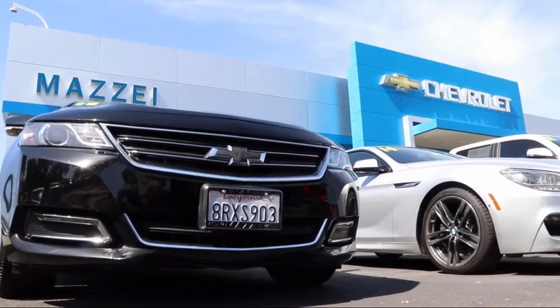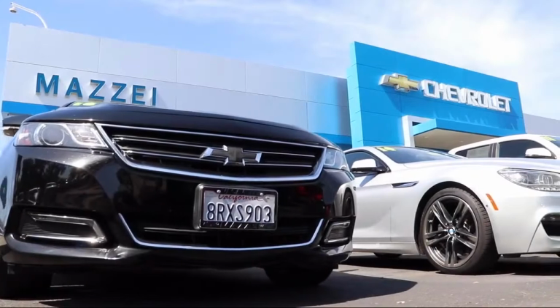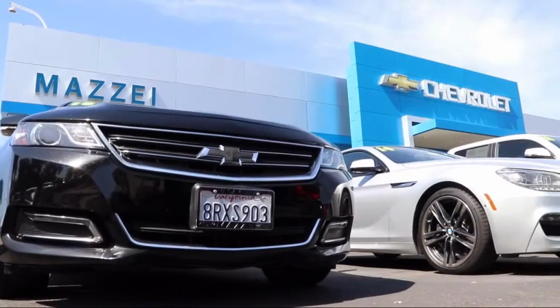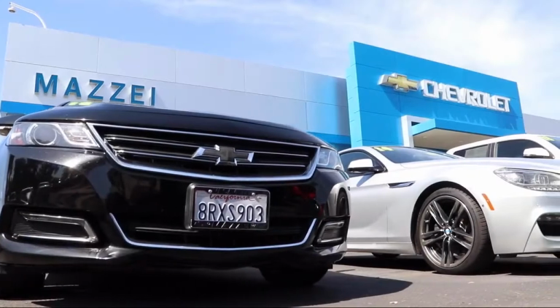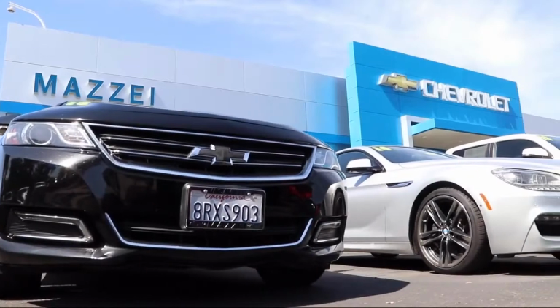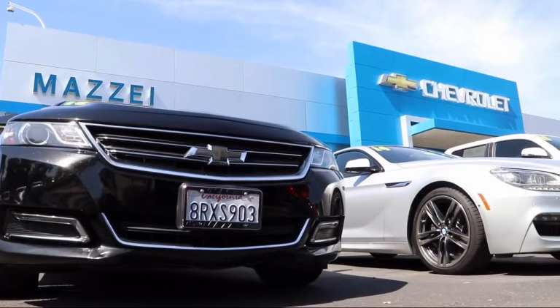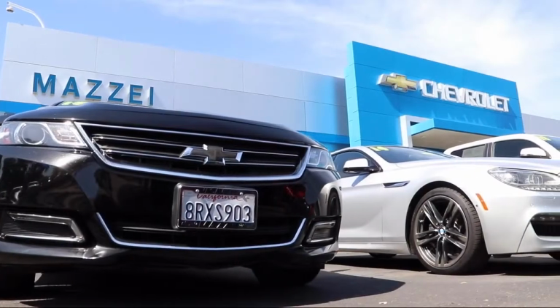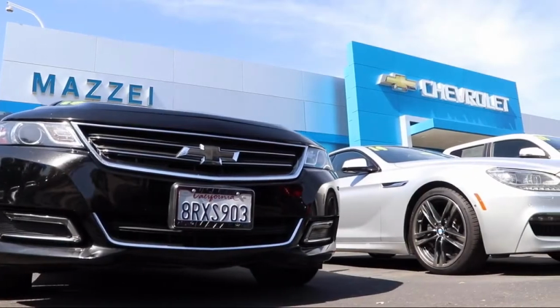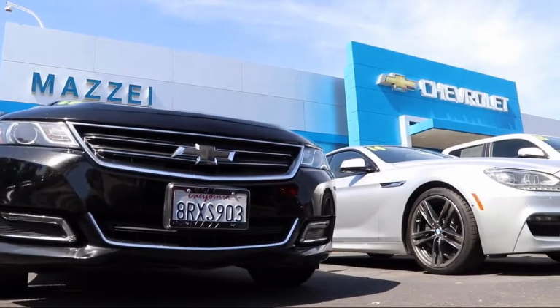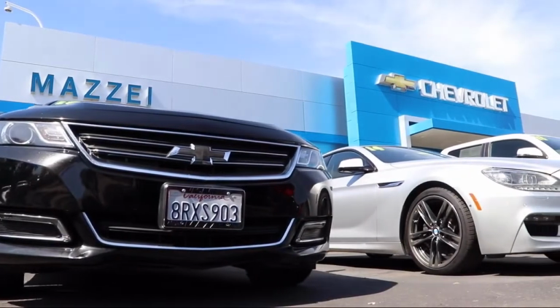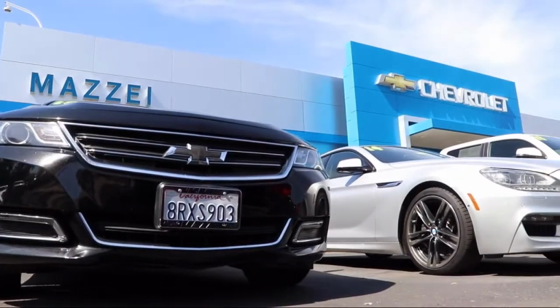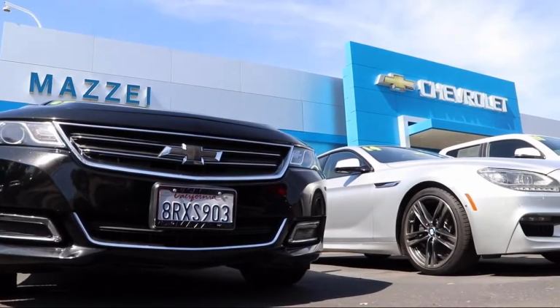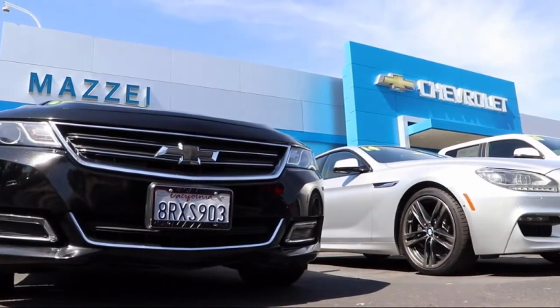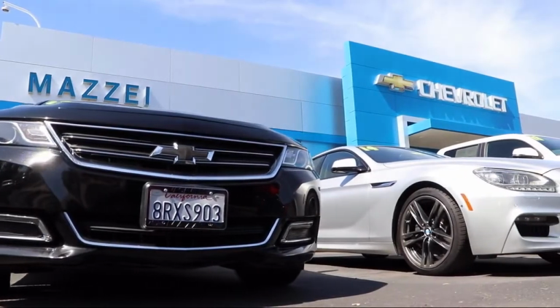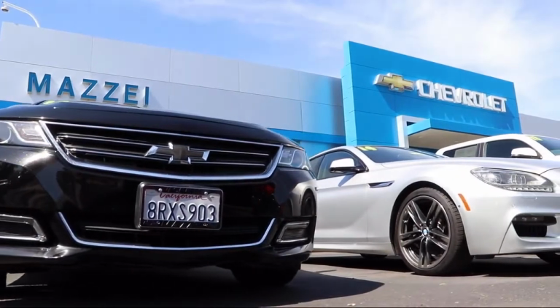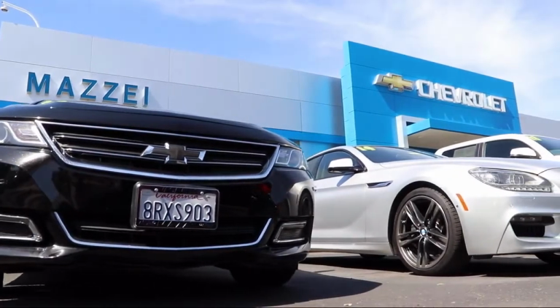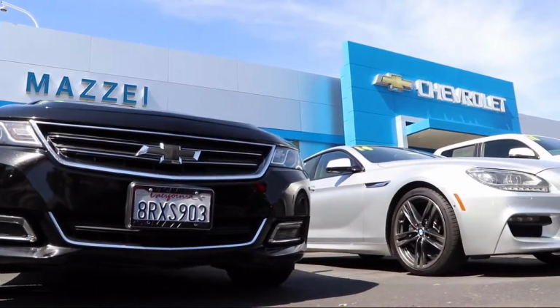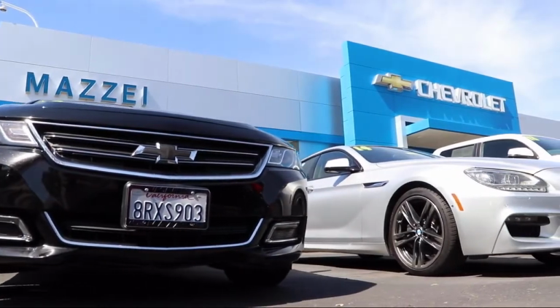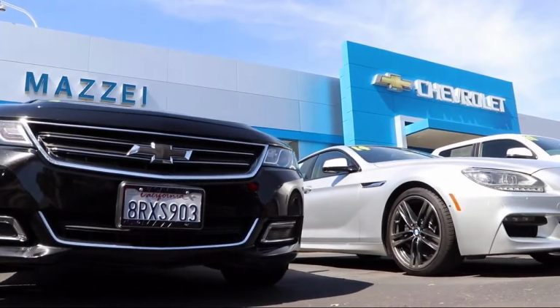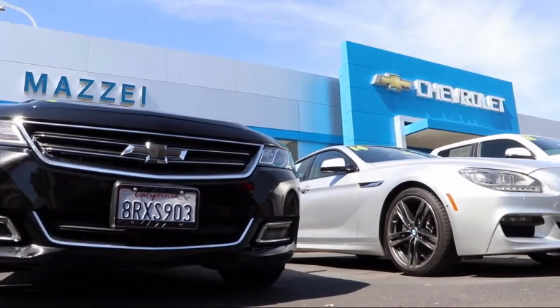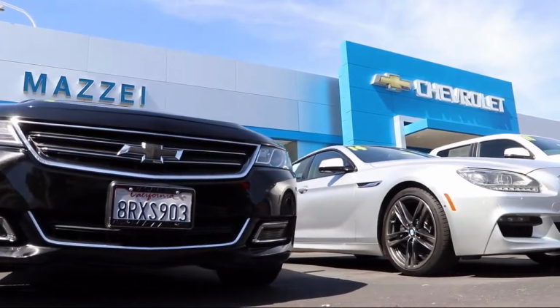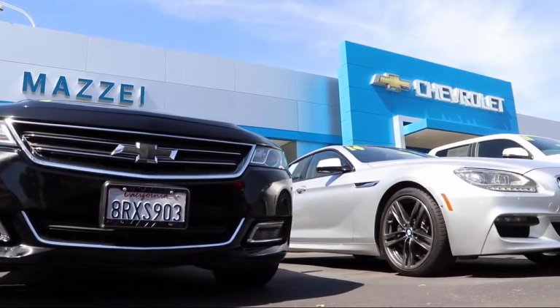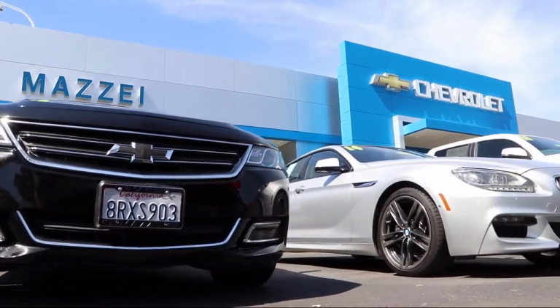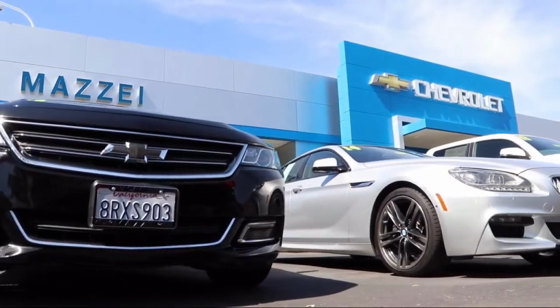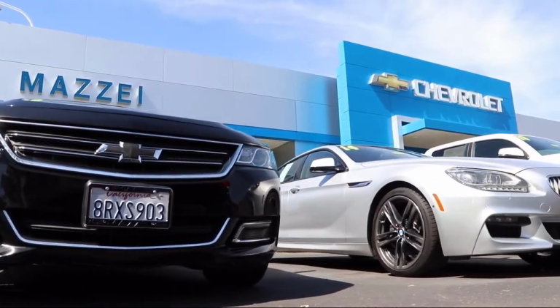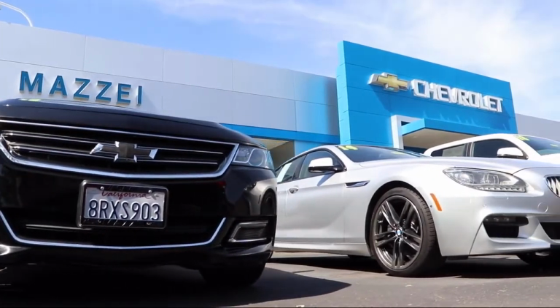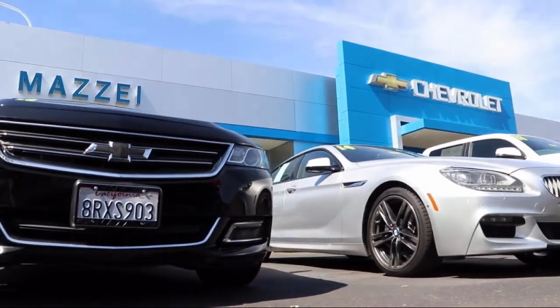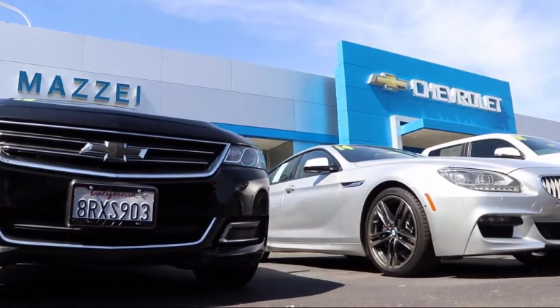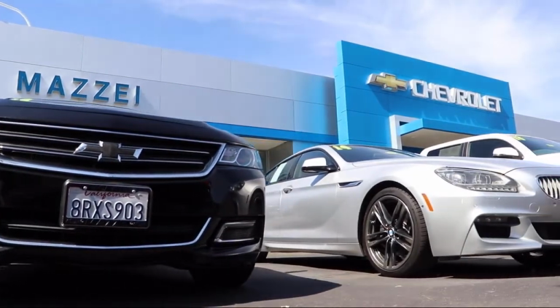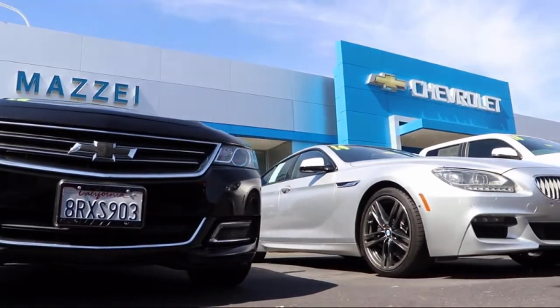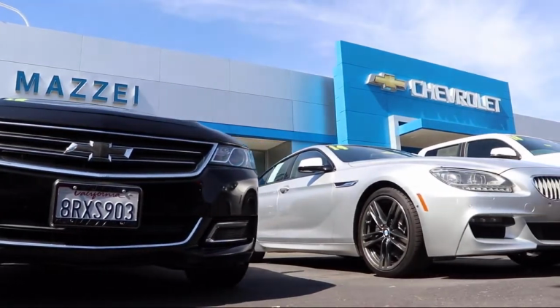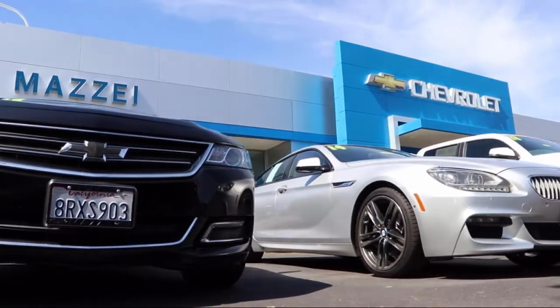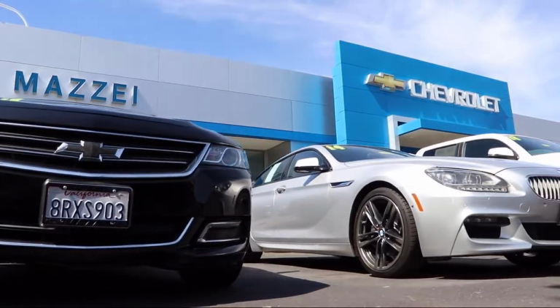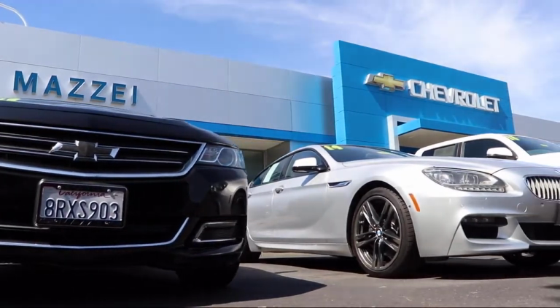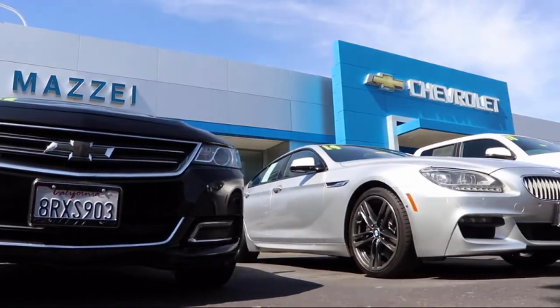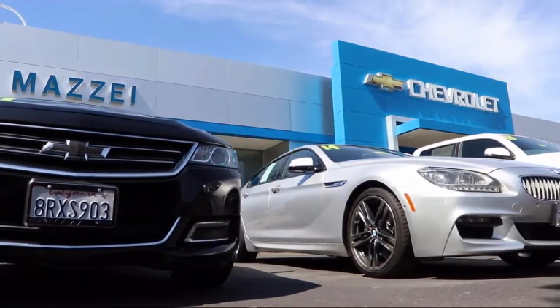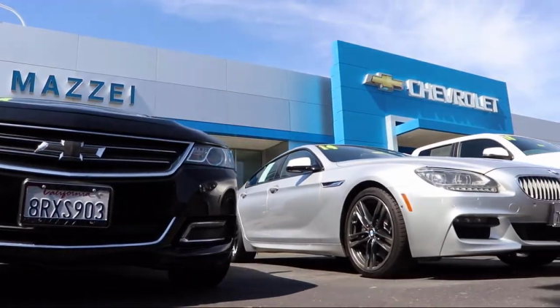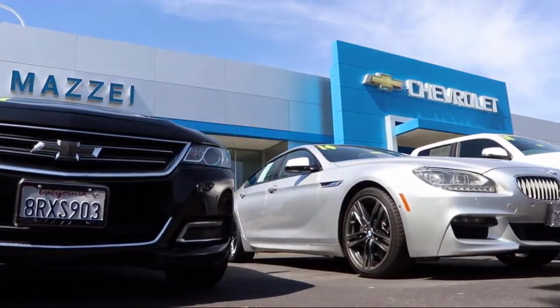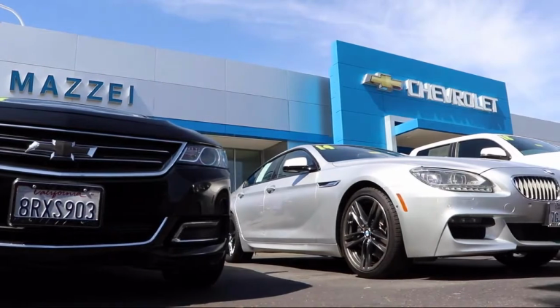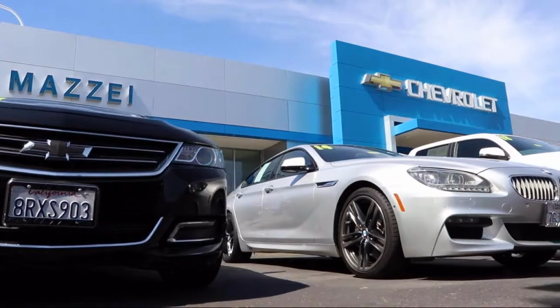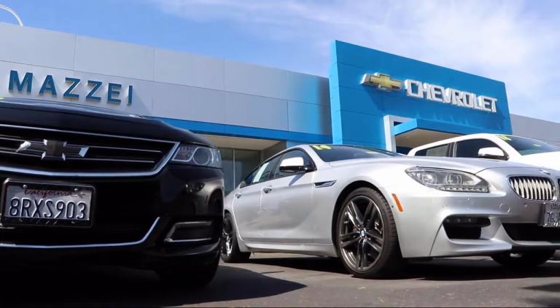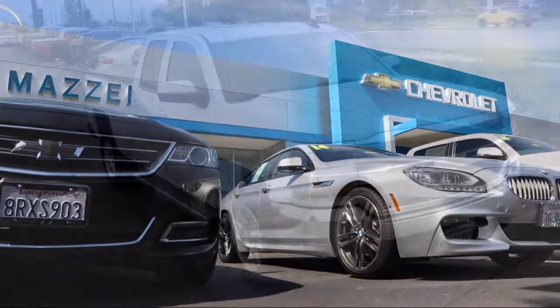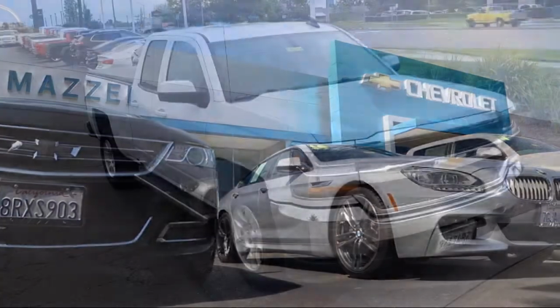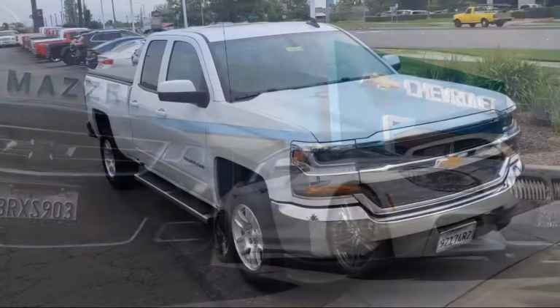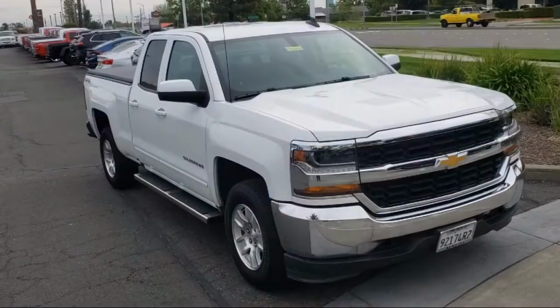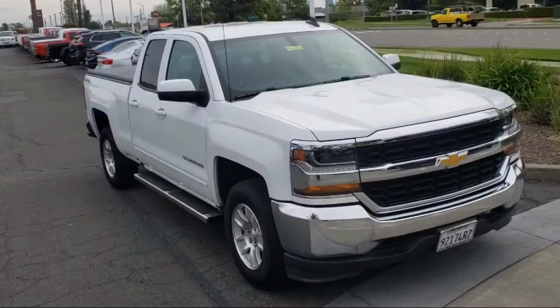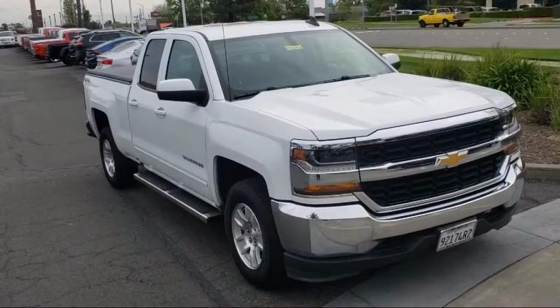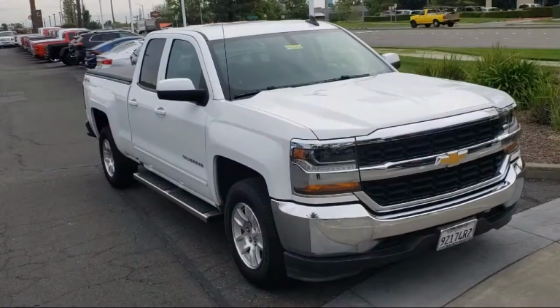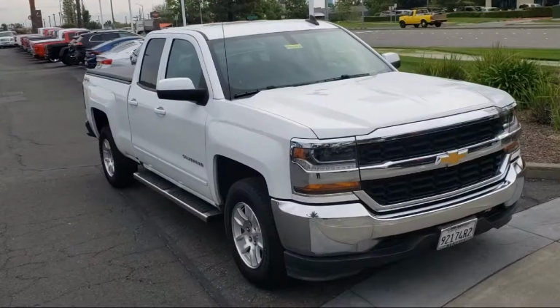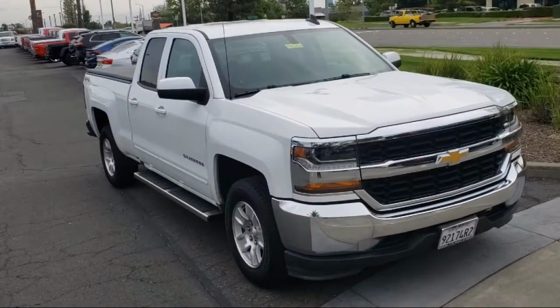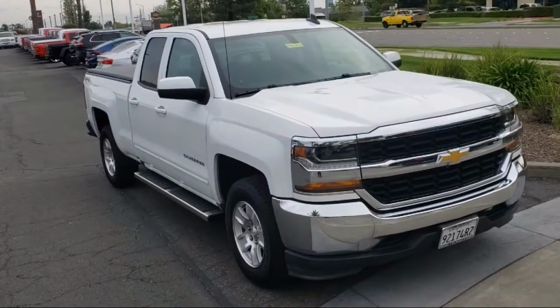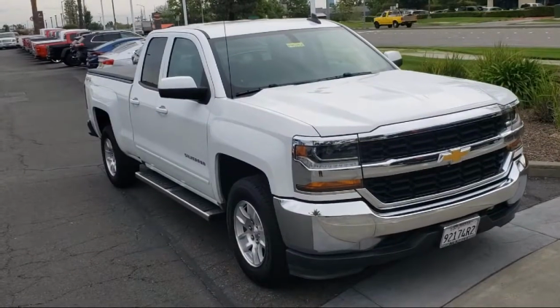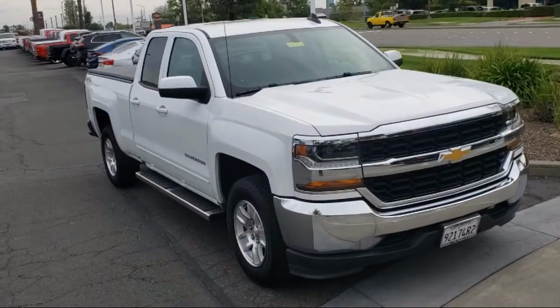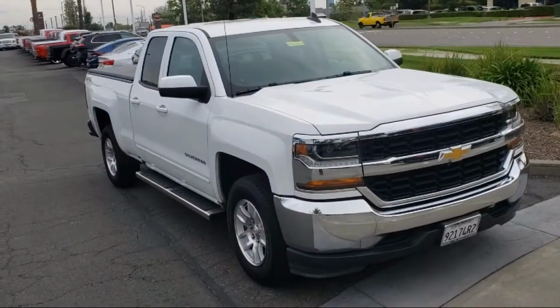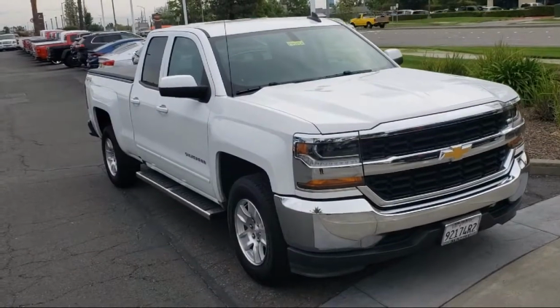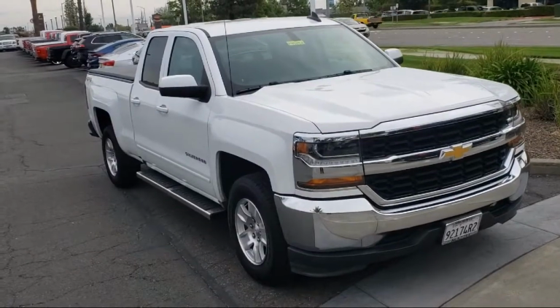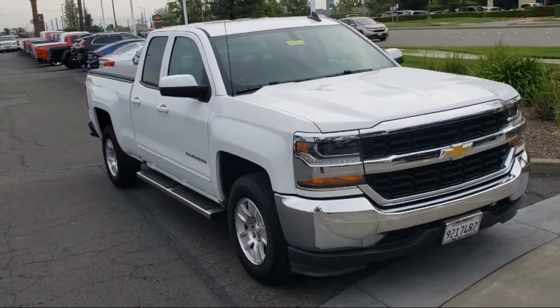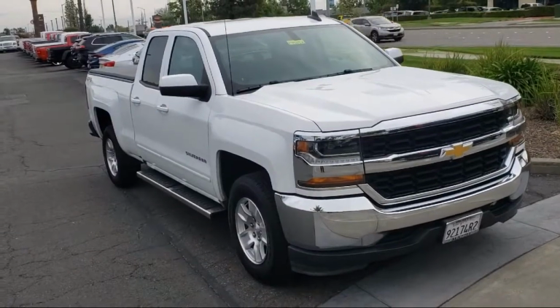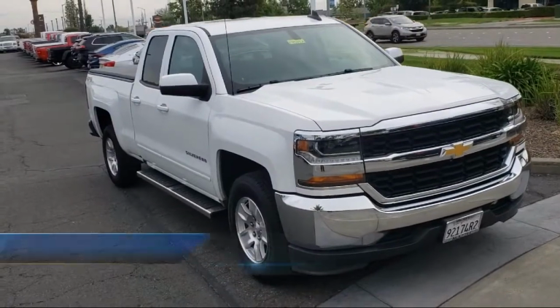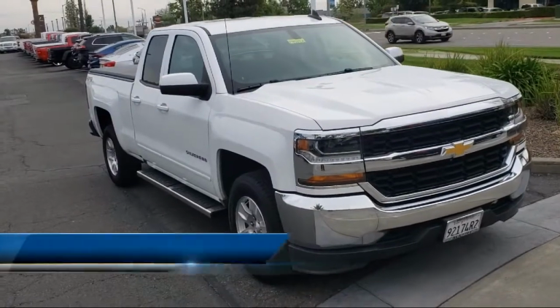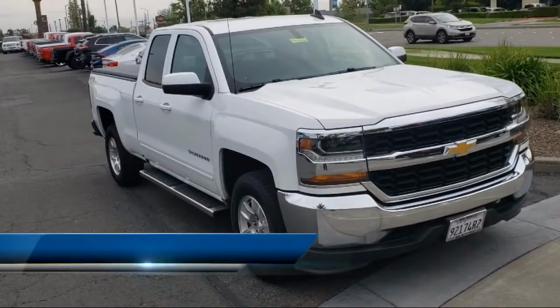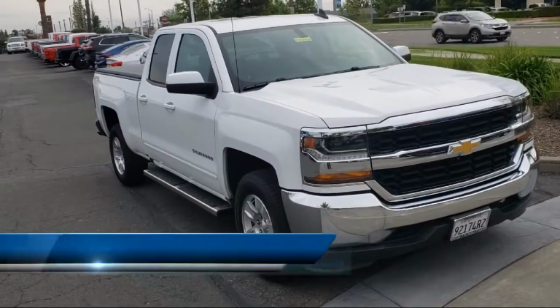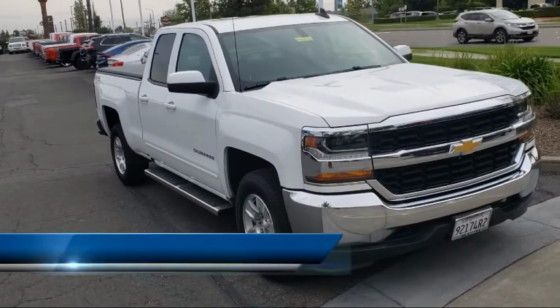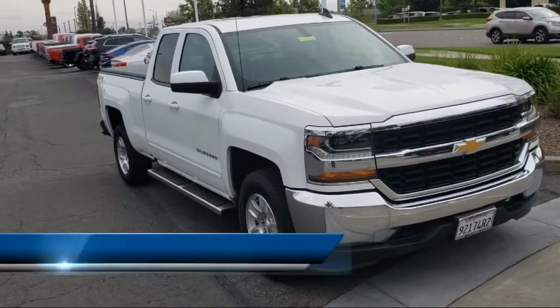Welcome to Mazzei Chevrolet, your premier destination for purchasing a vehicle. Here's a look at one of our great vehicles from our inventory.